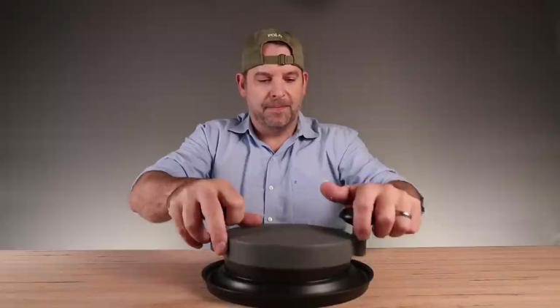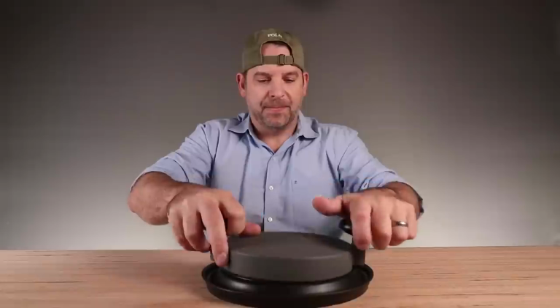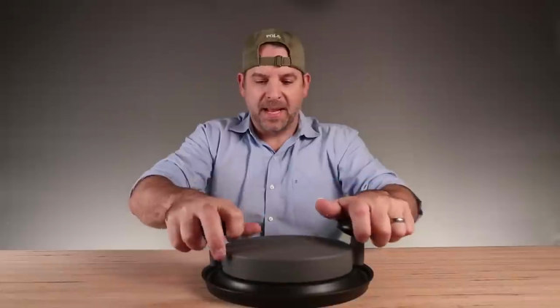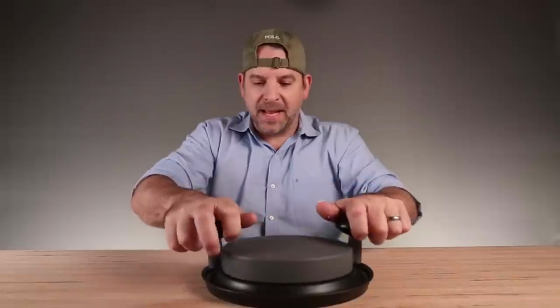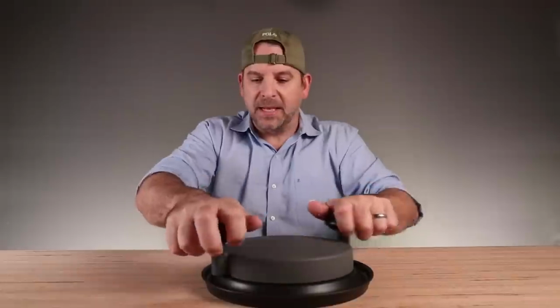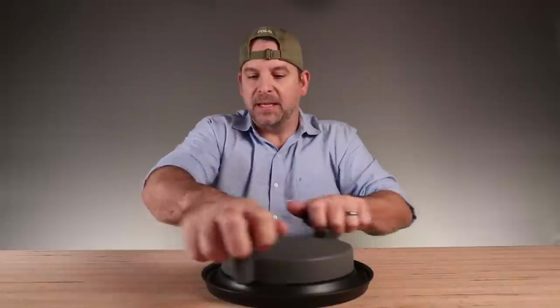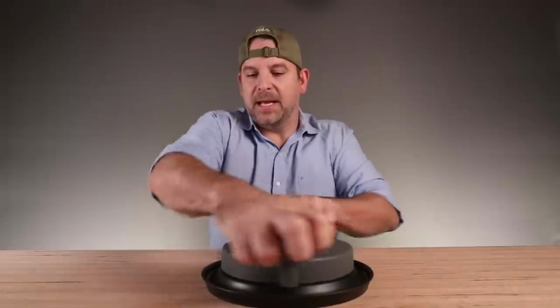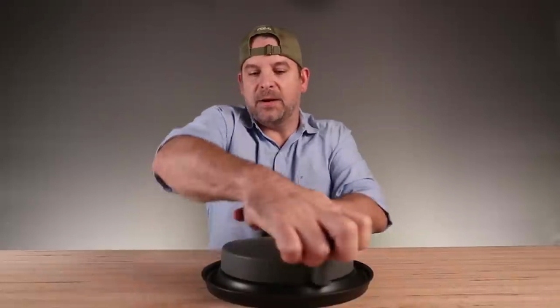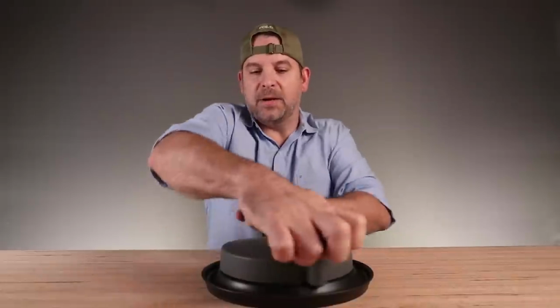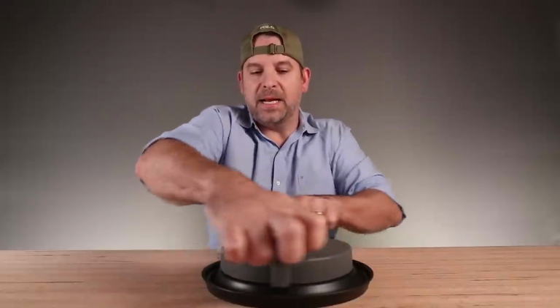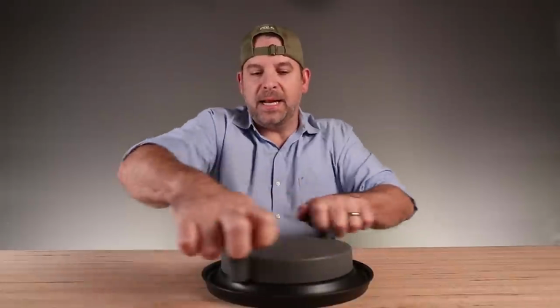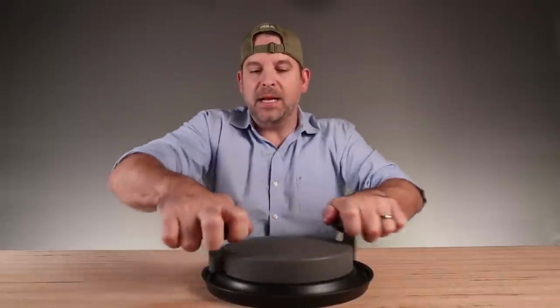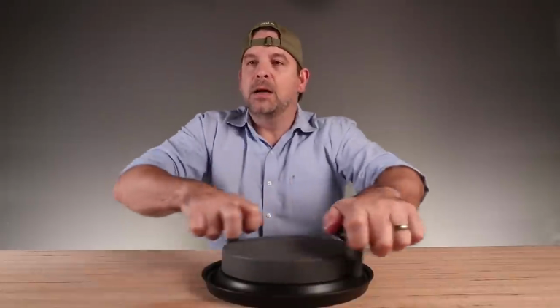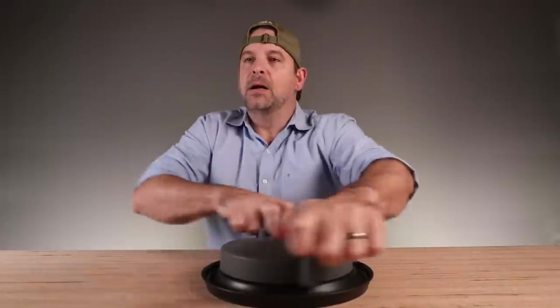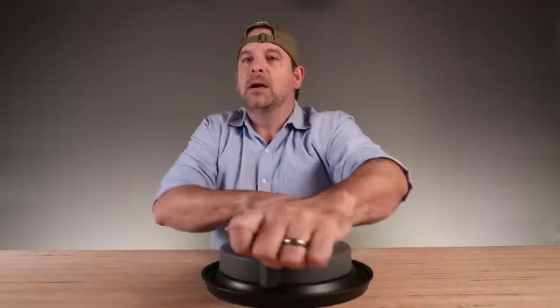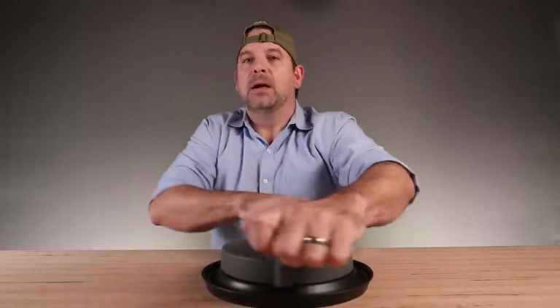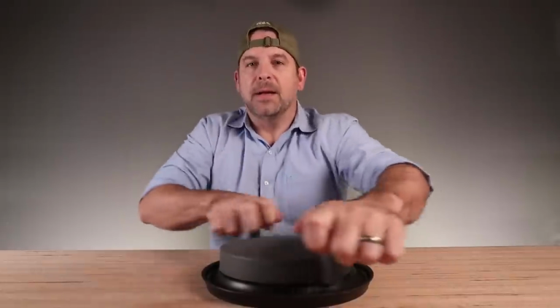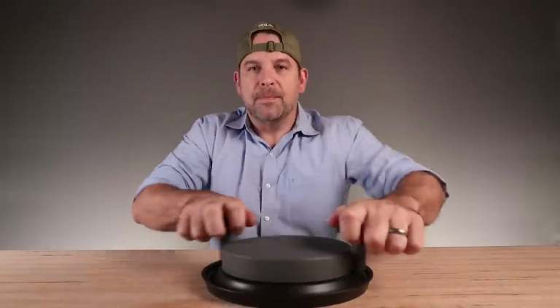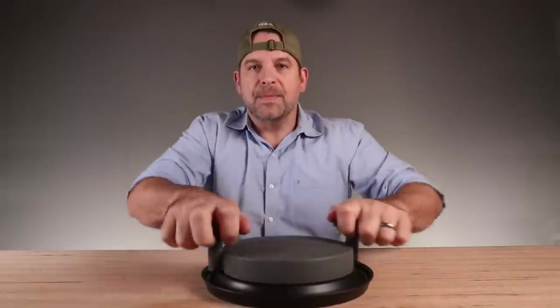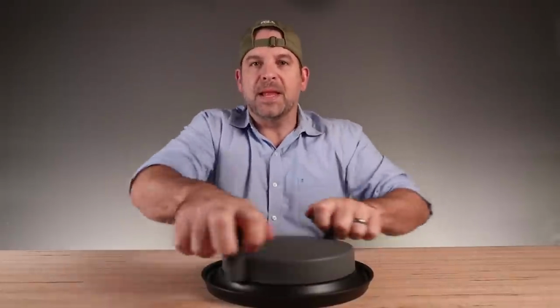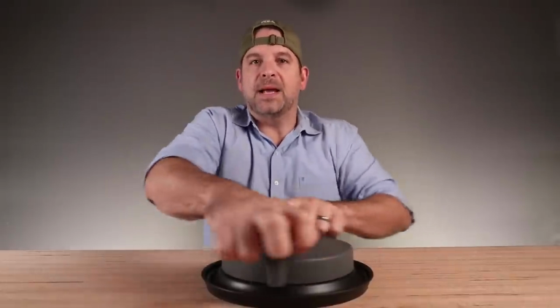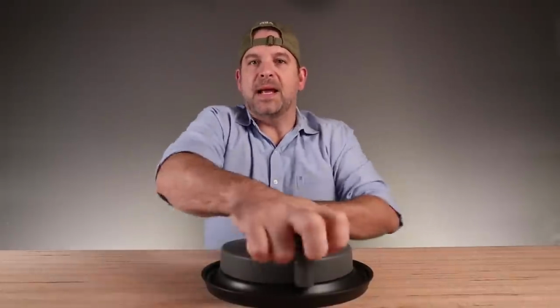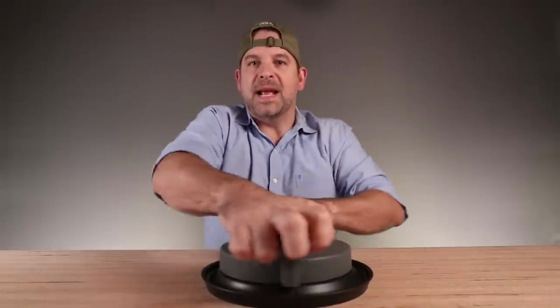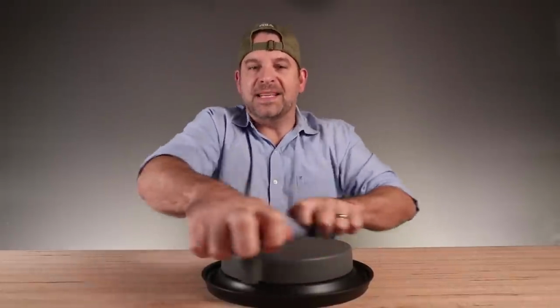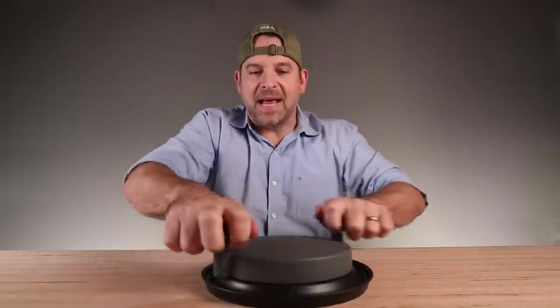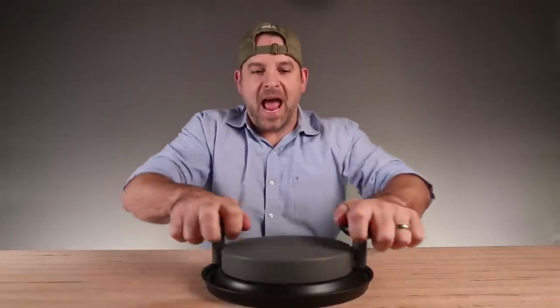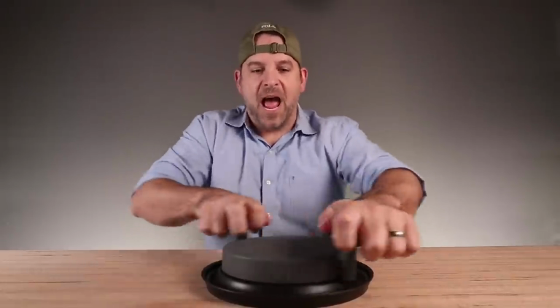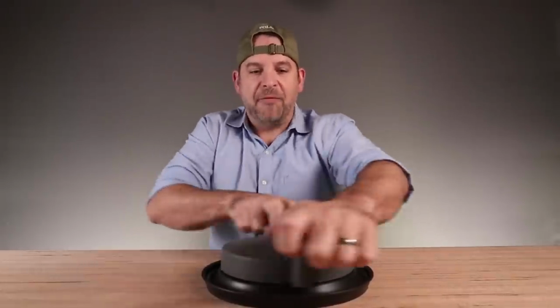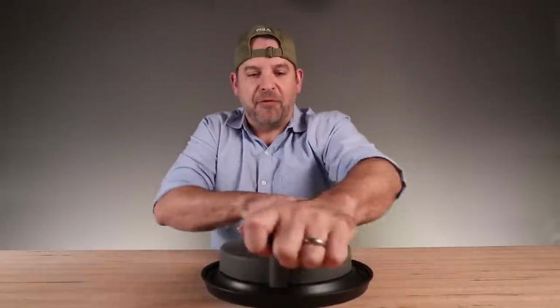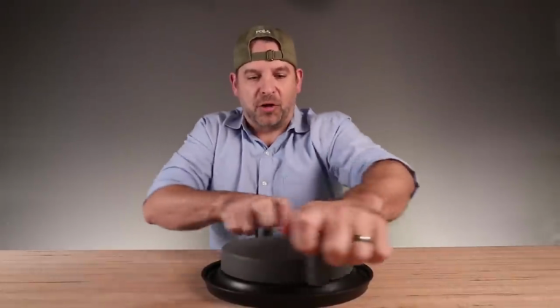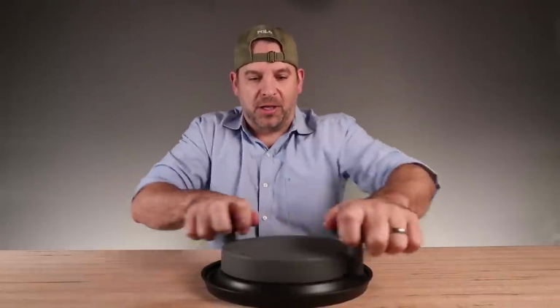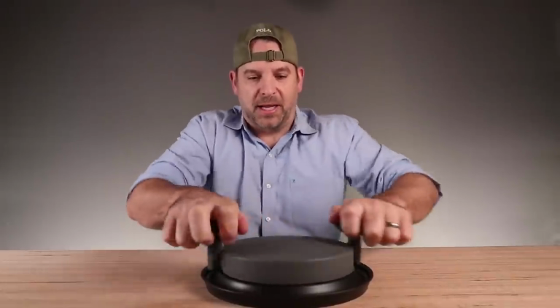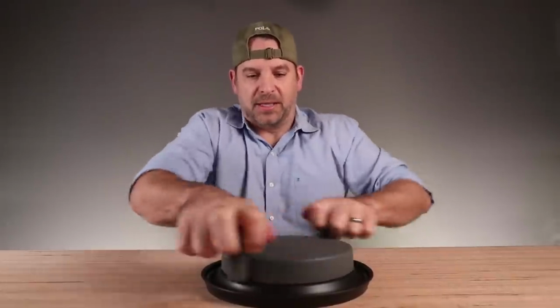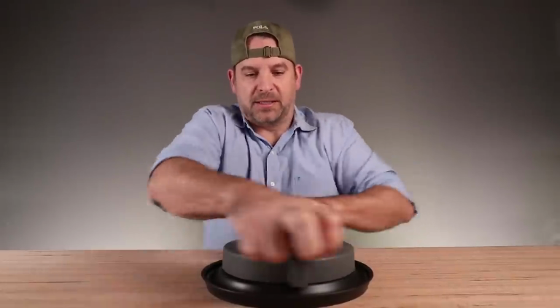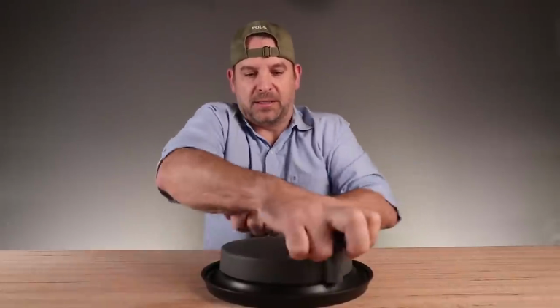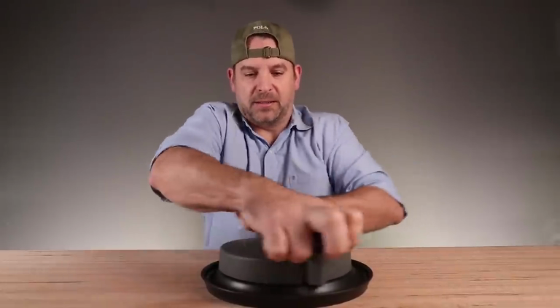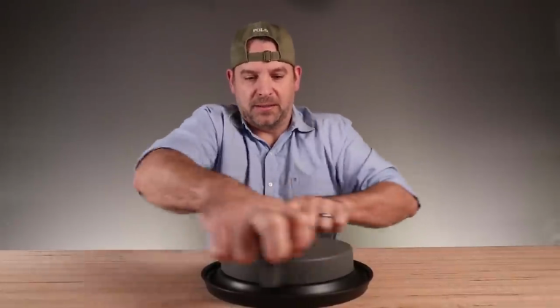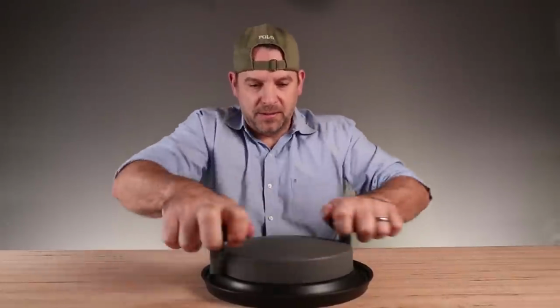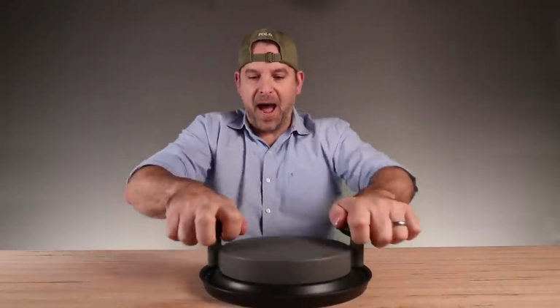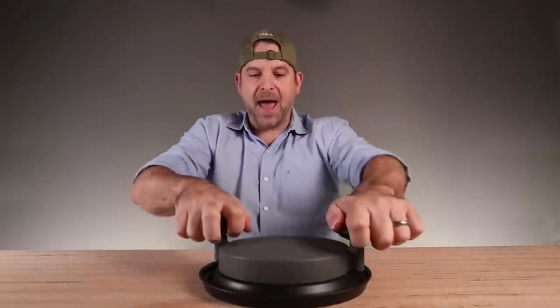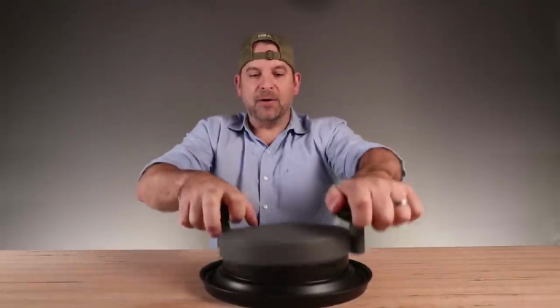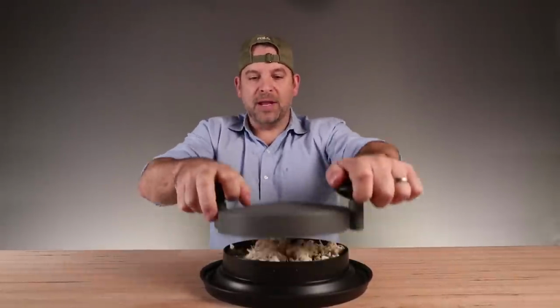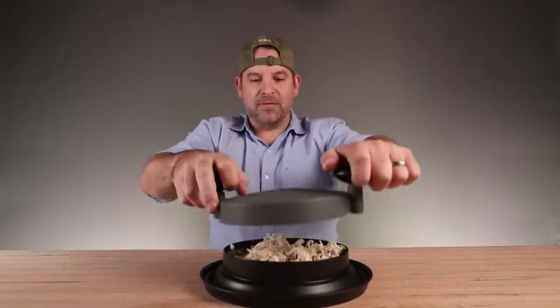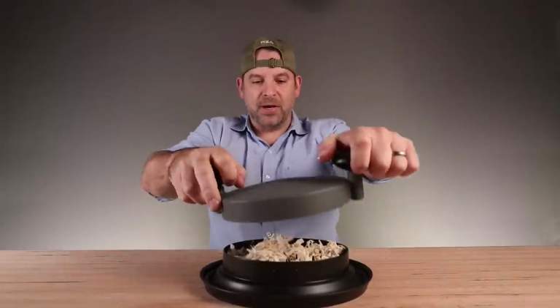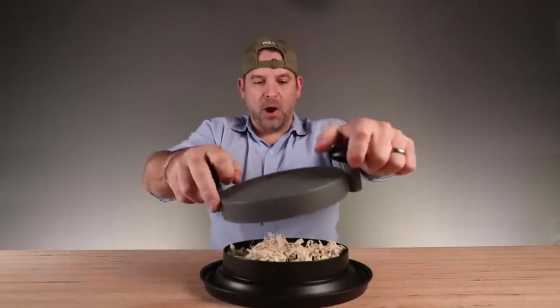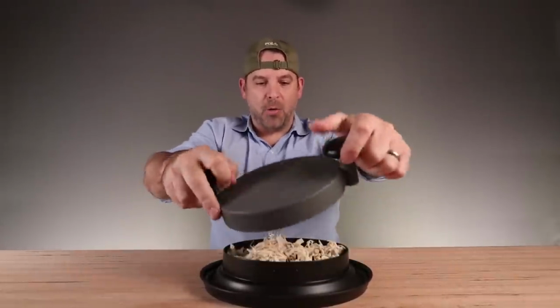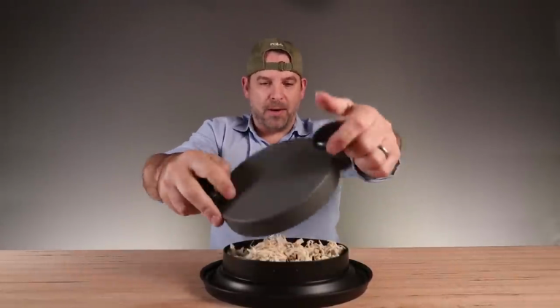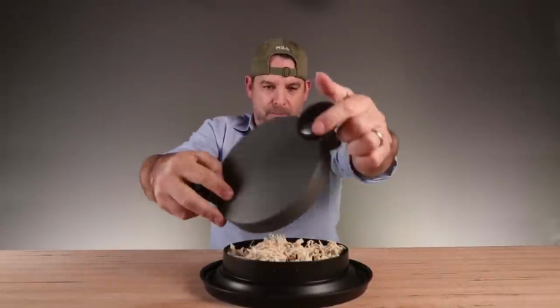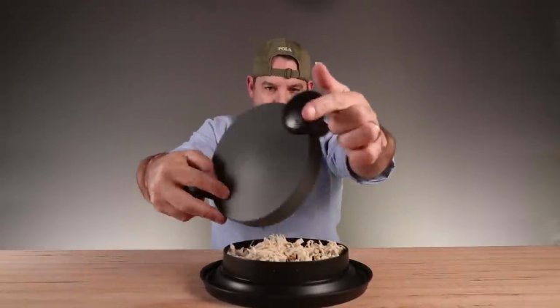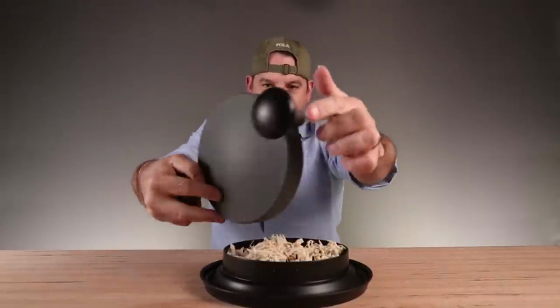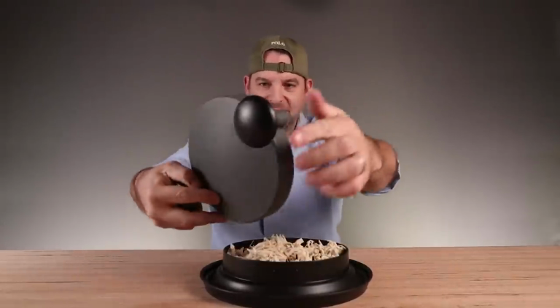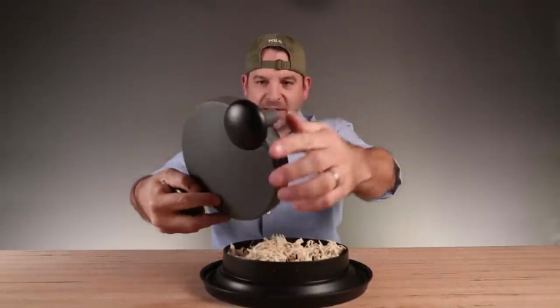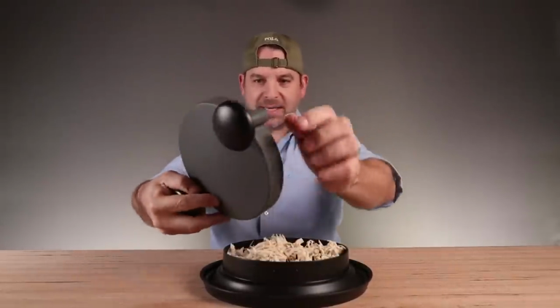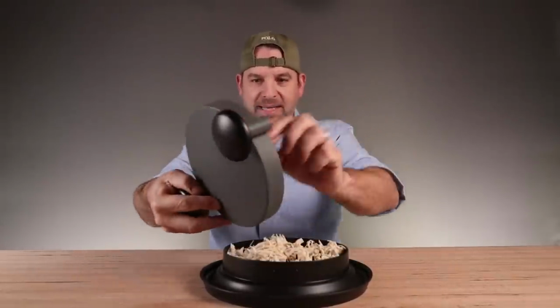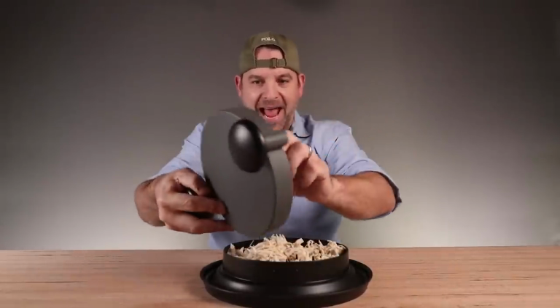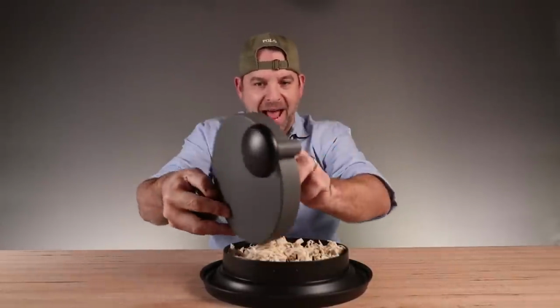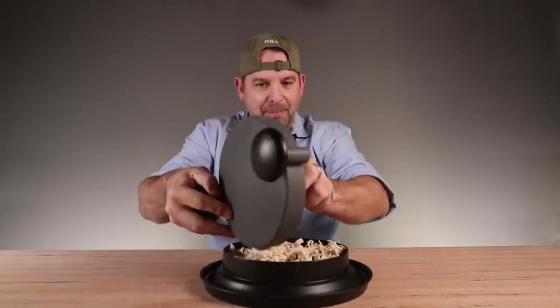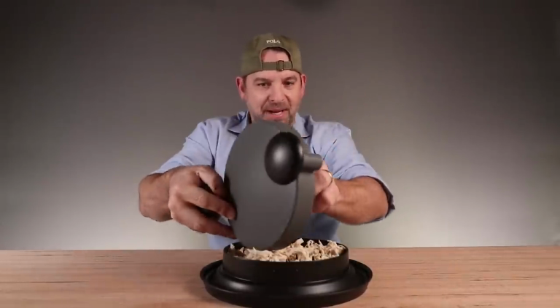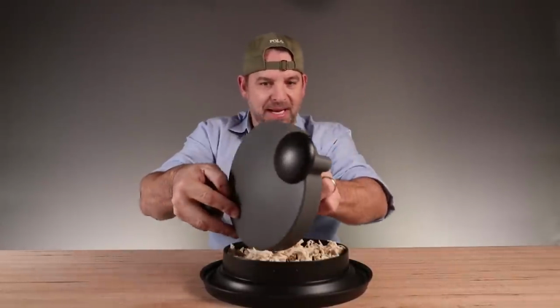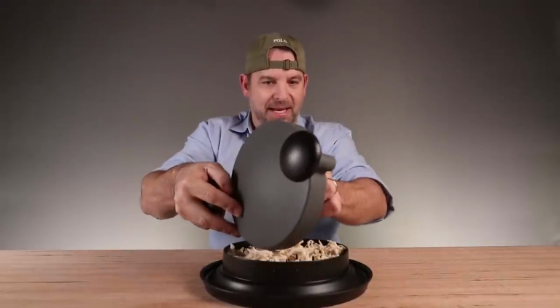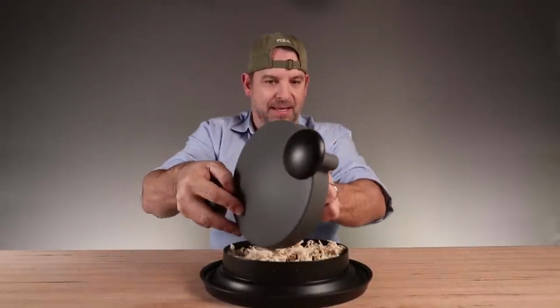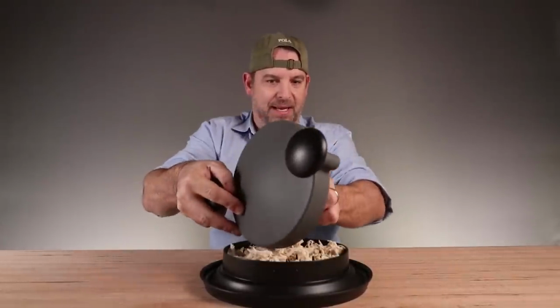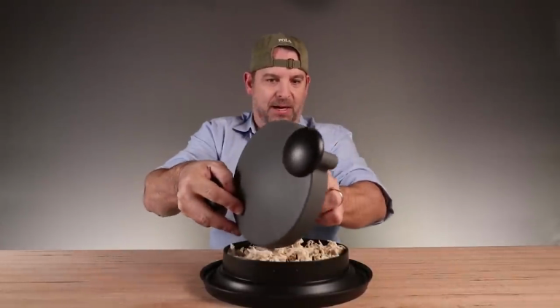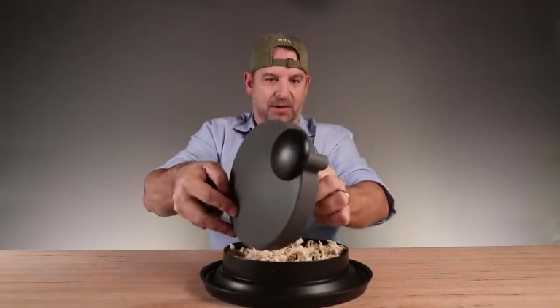It literally is effortless. I don't even know what magic is happening in there.